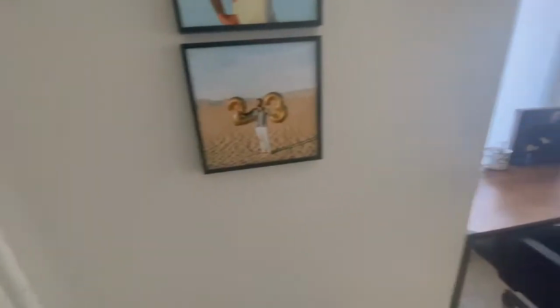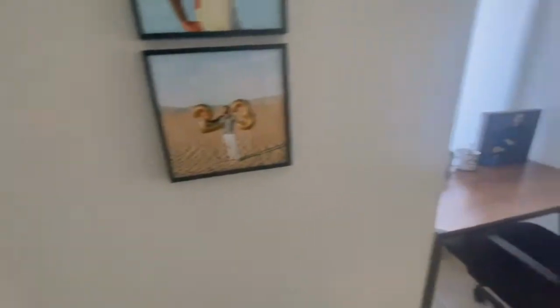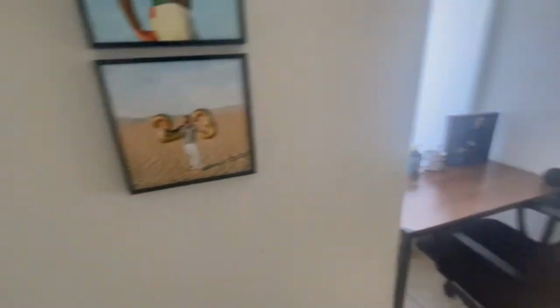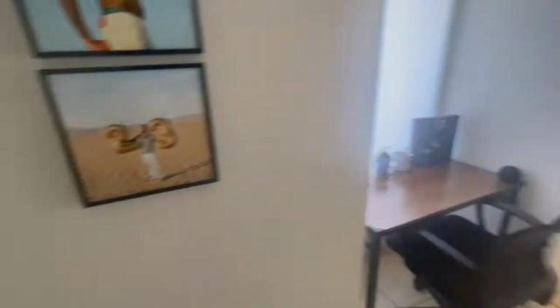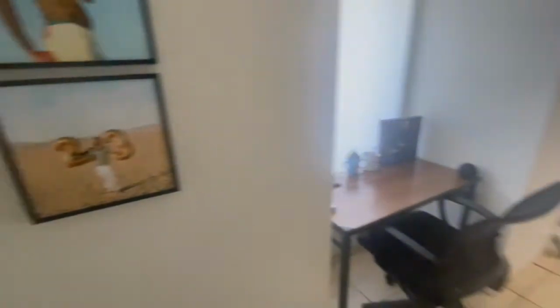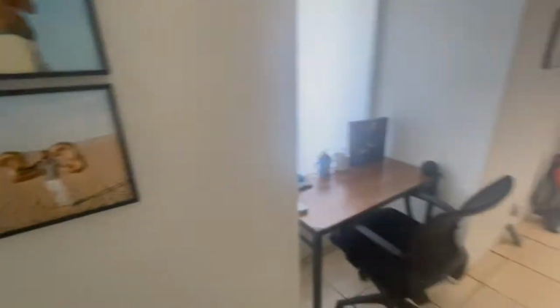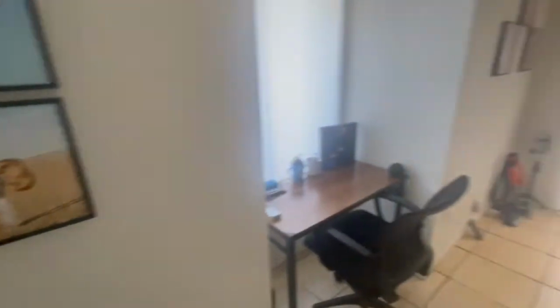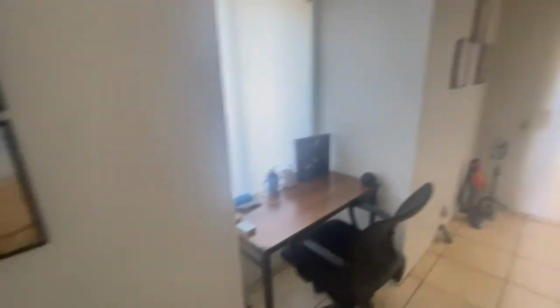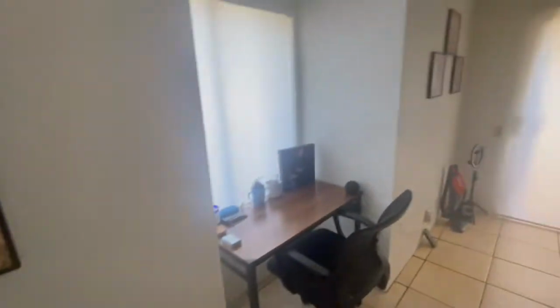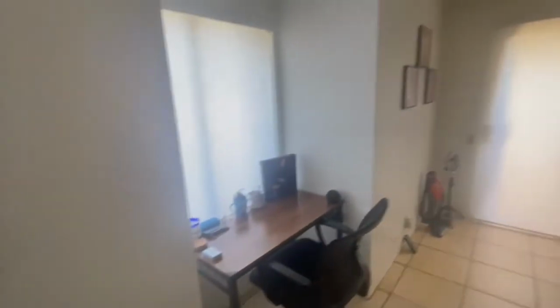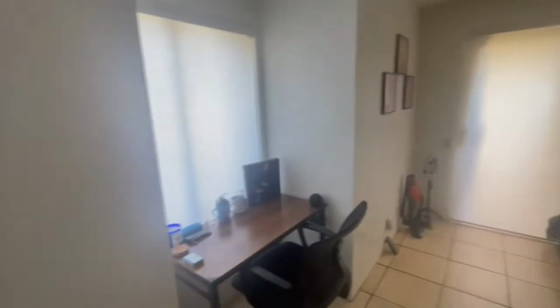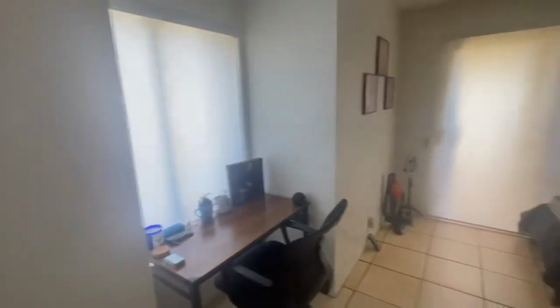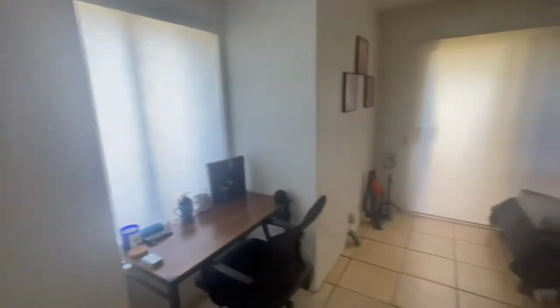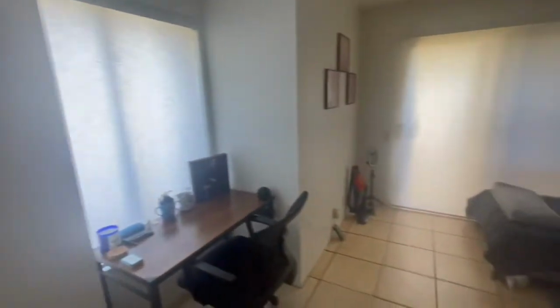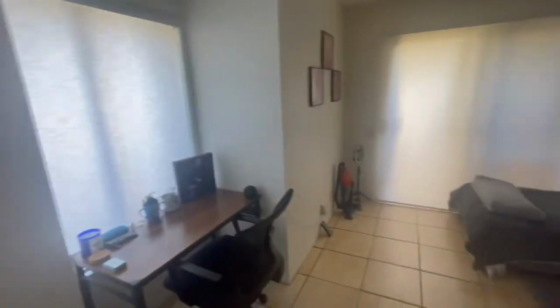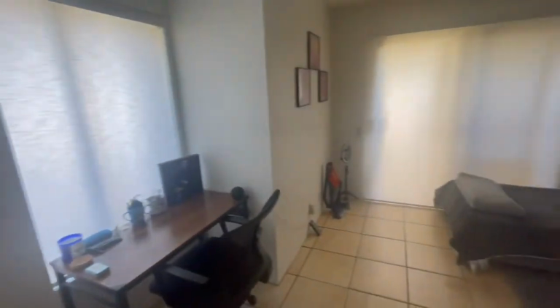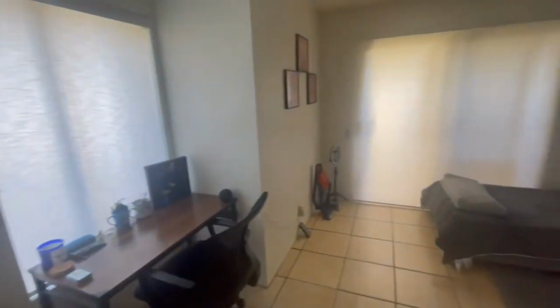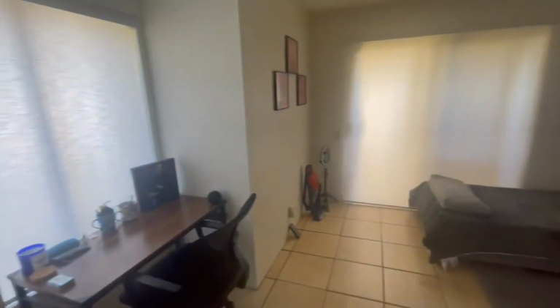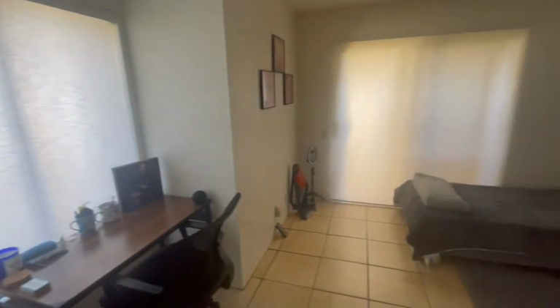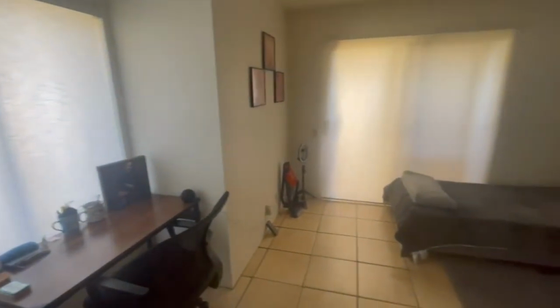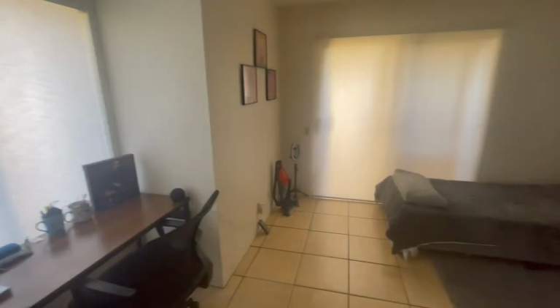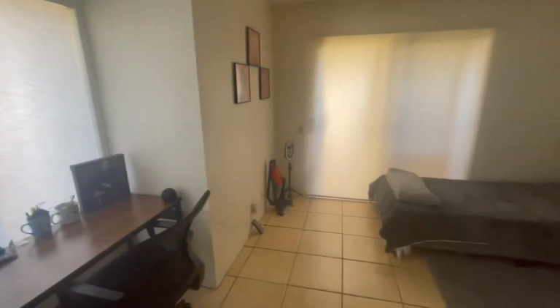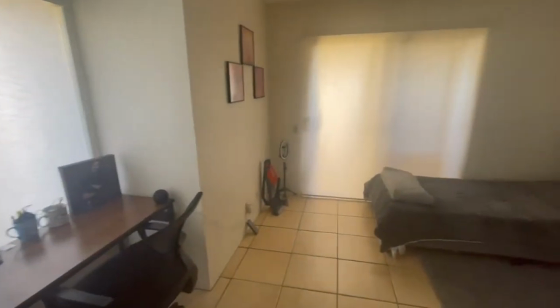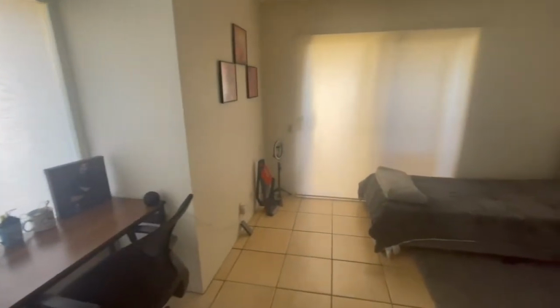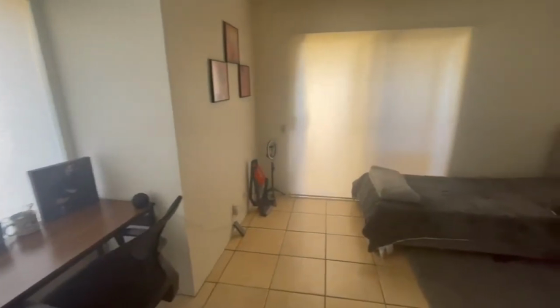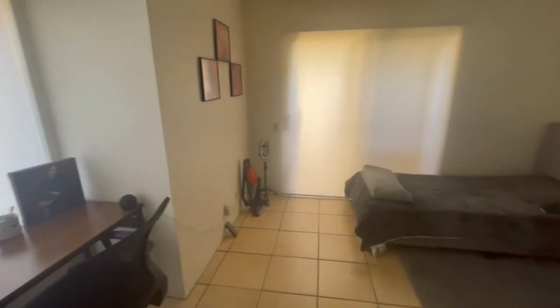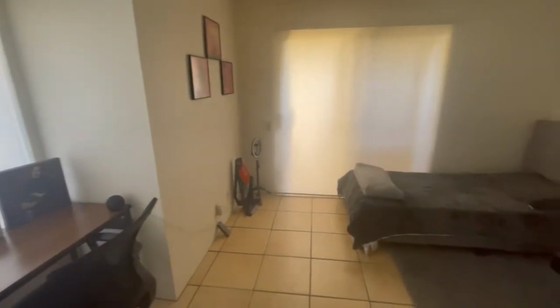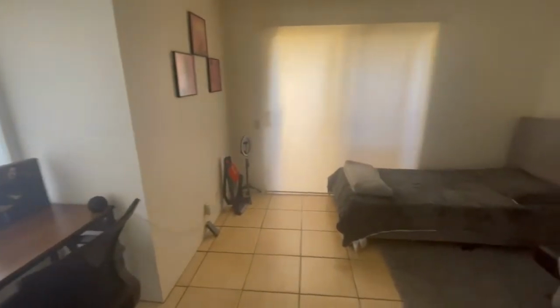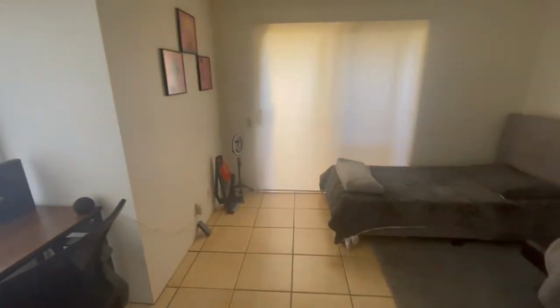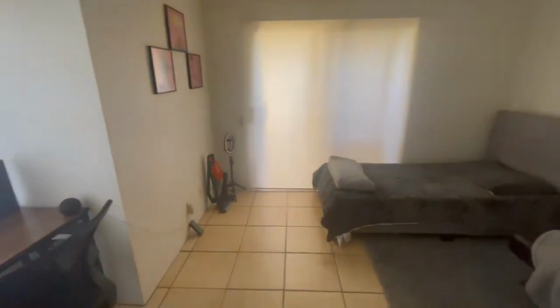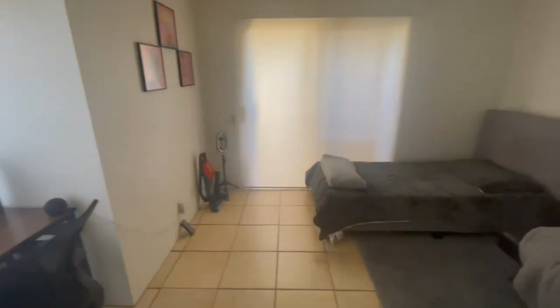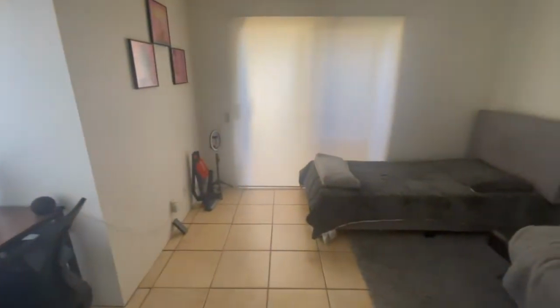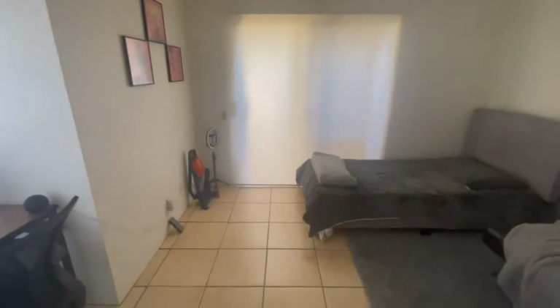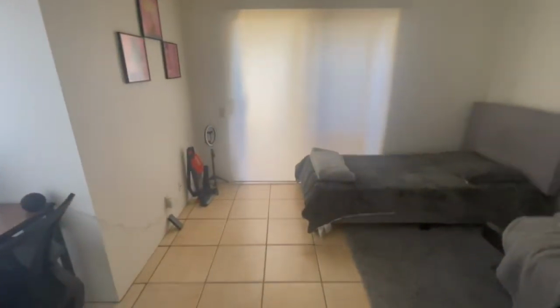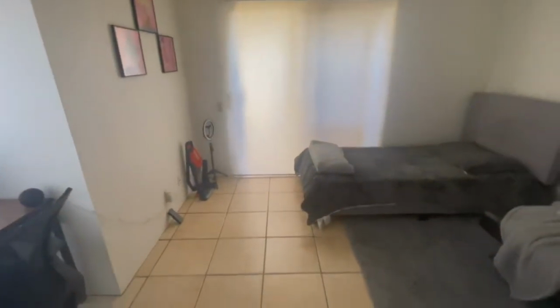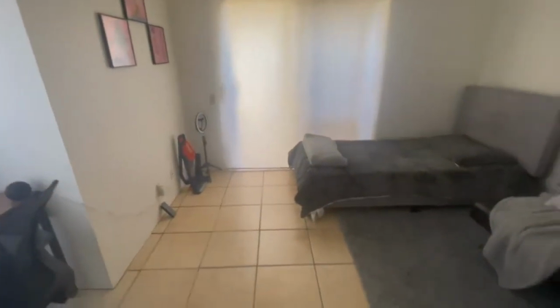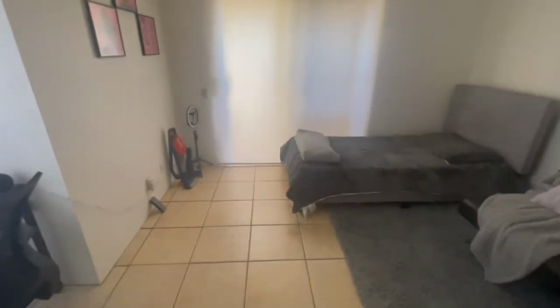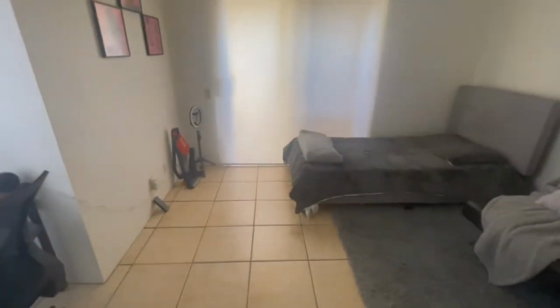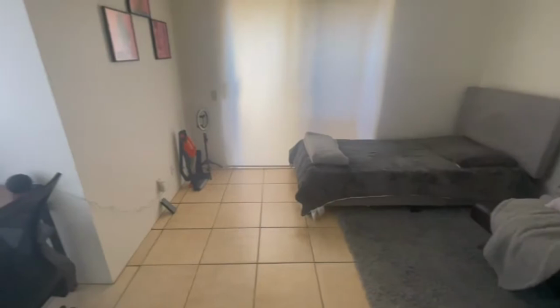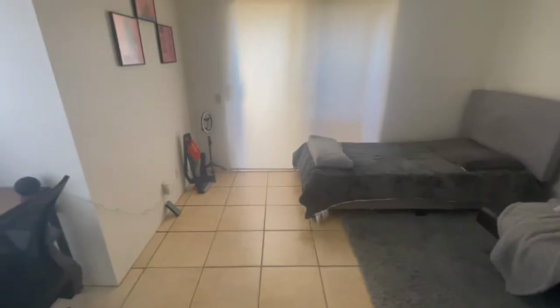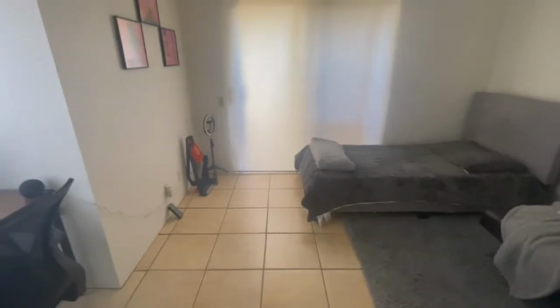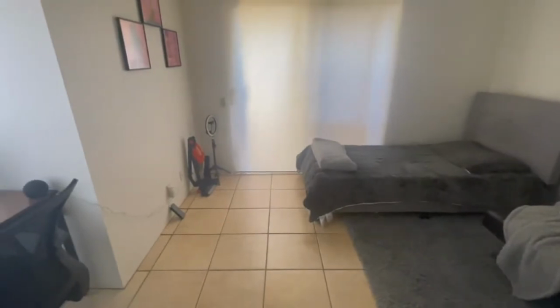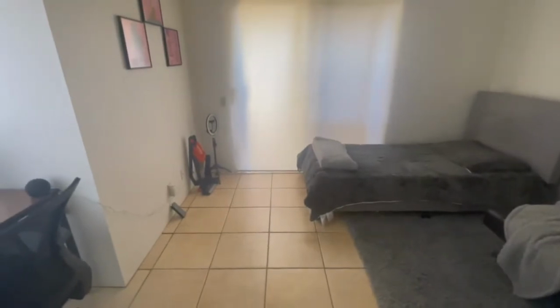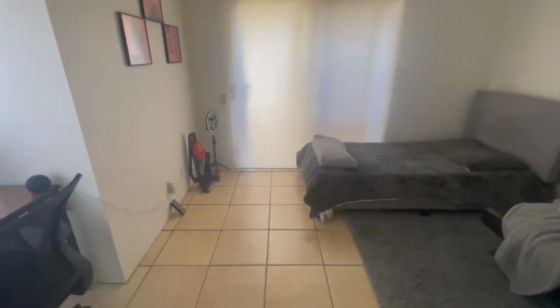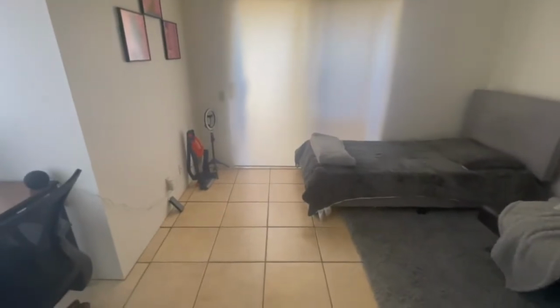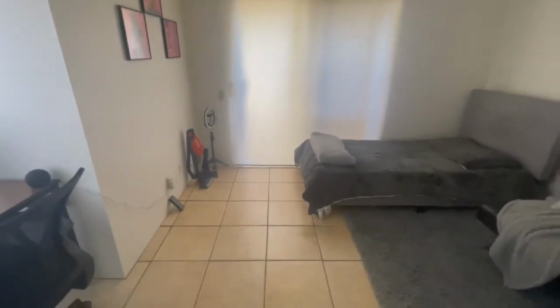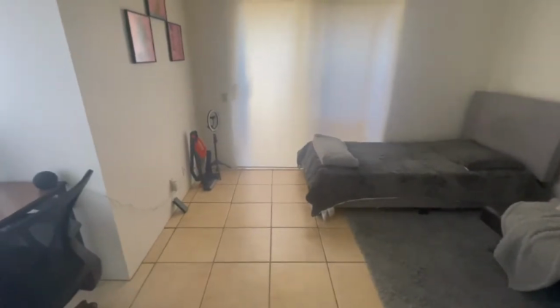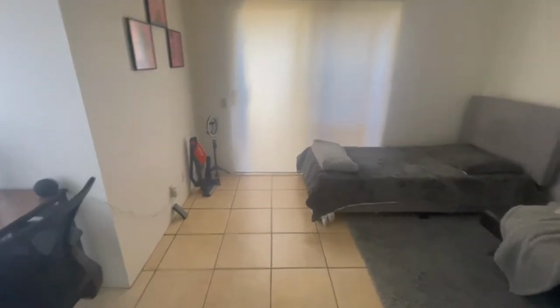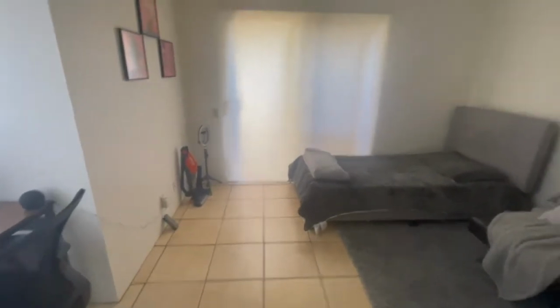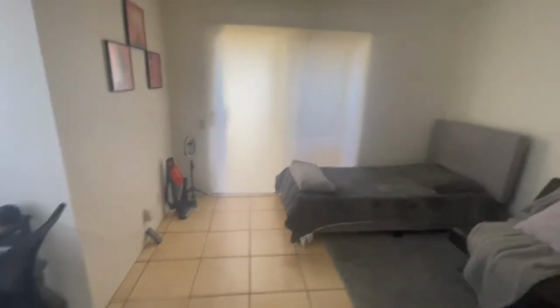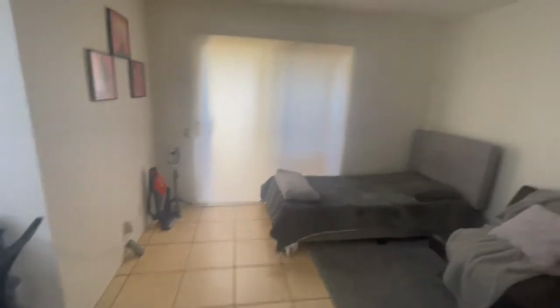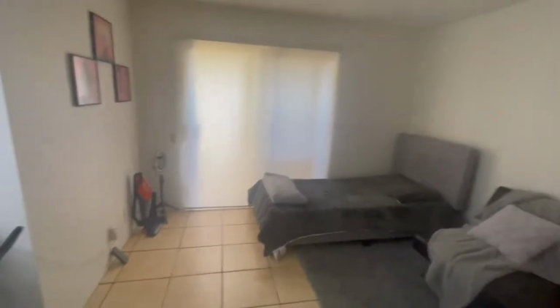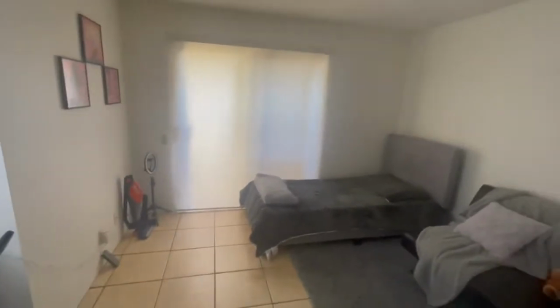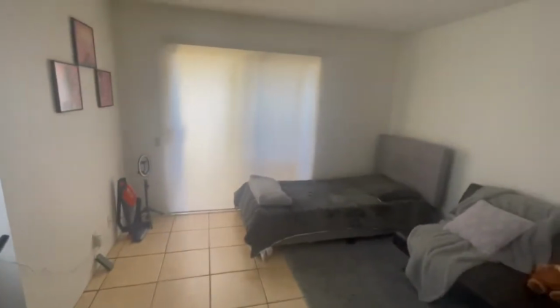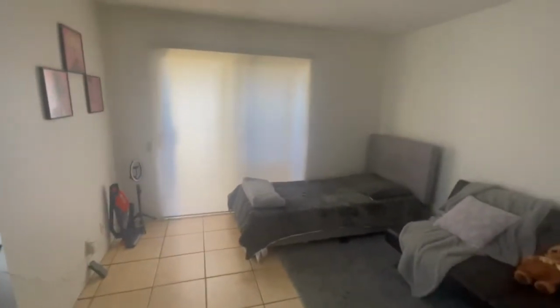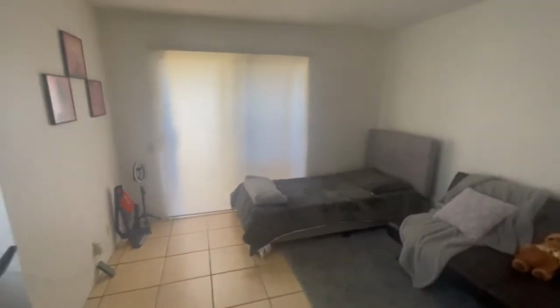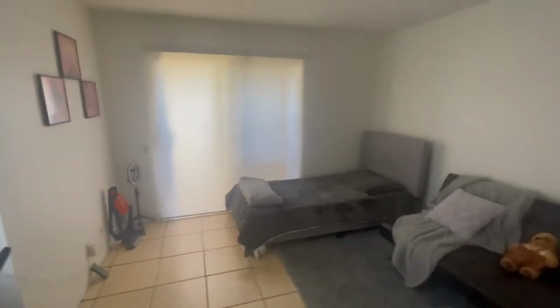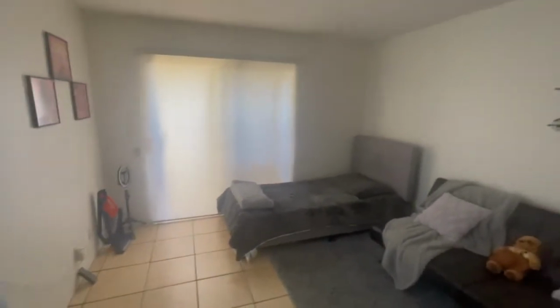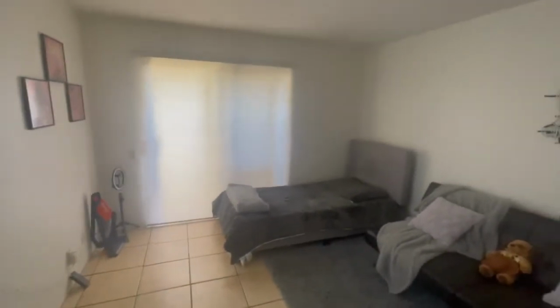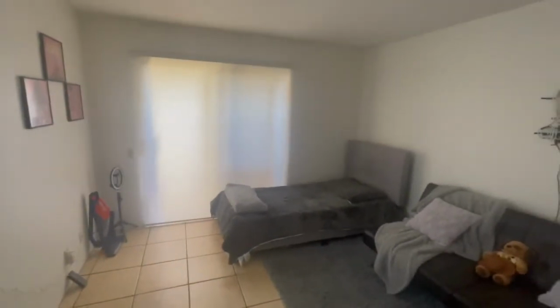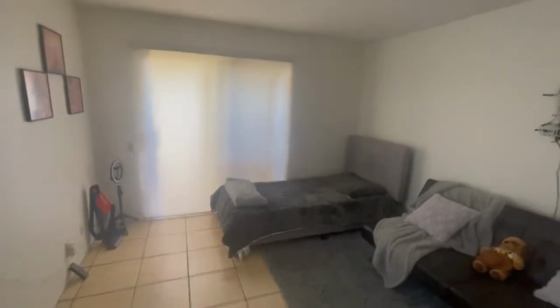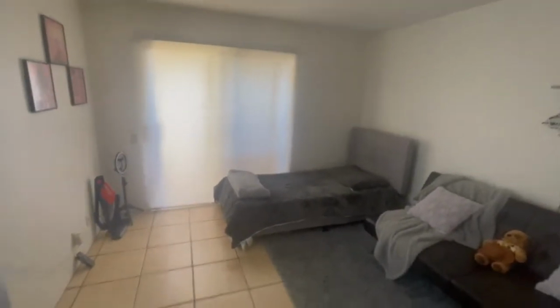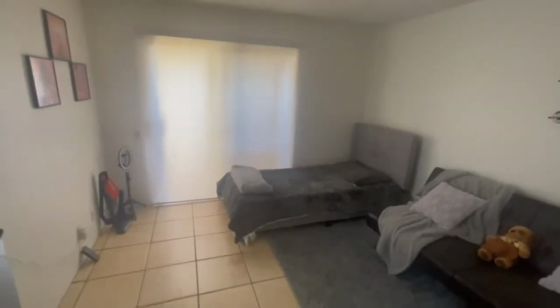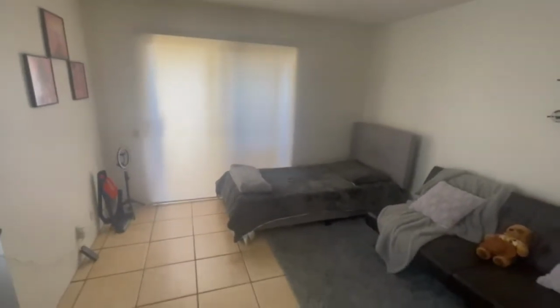I'm going to insert clips right now of how my room looks at night.